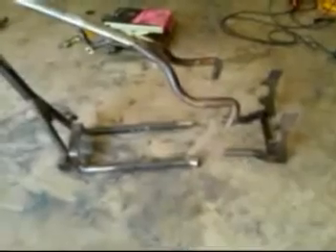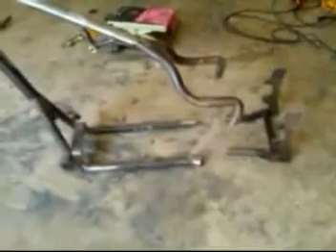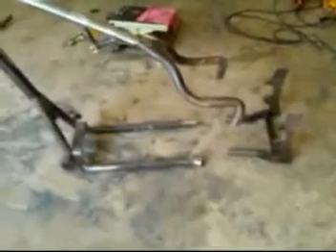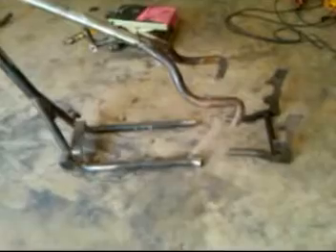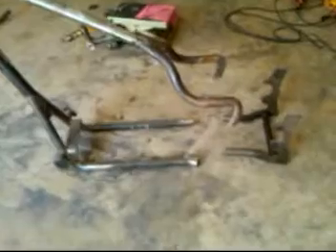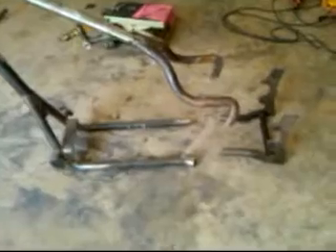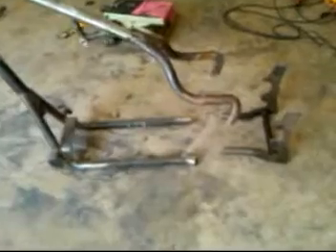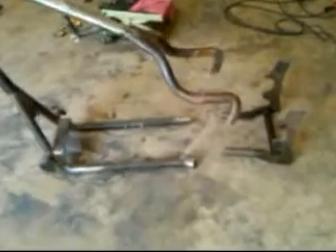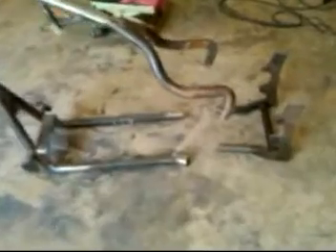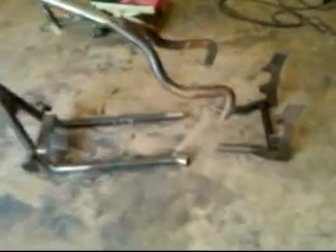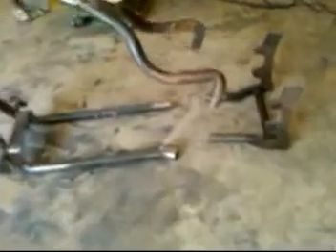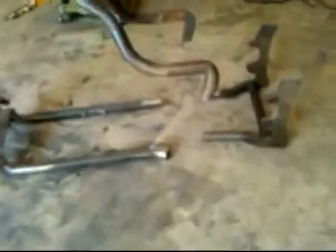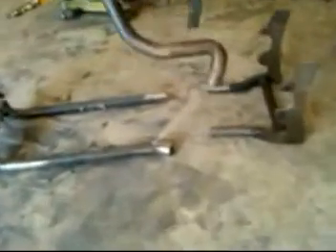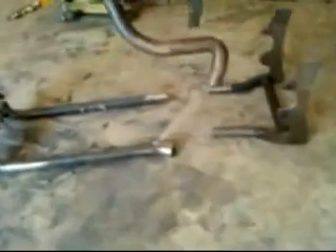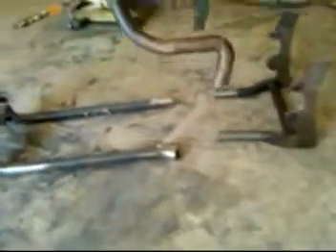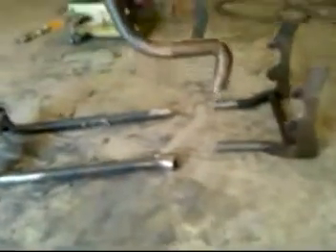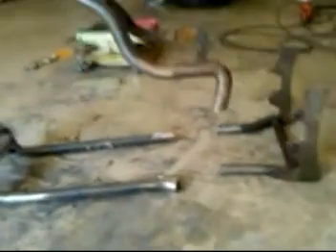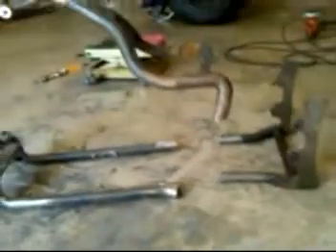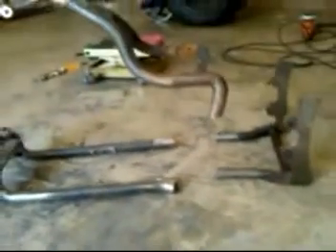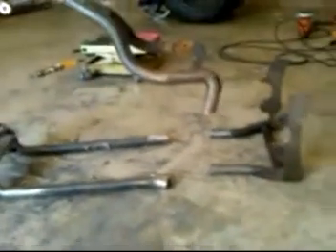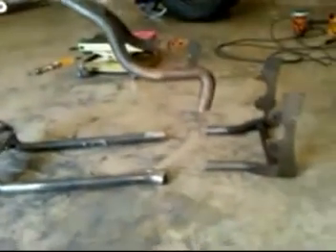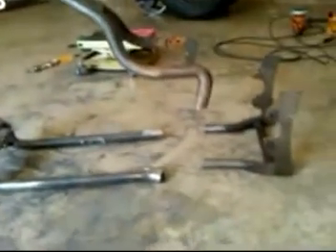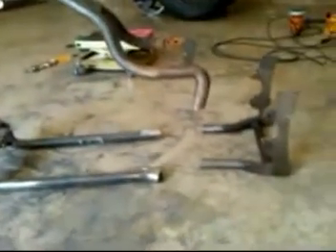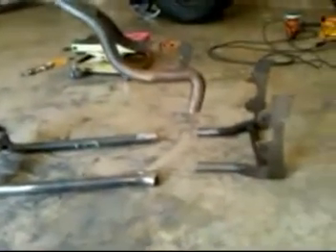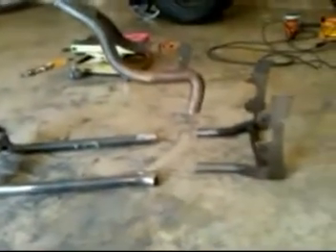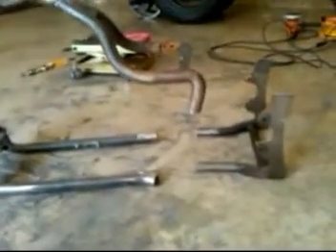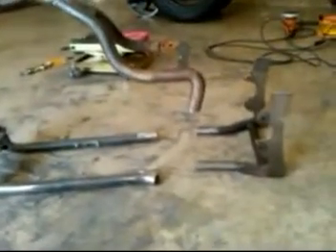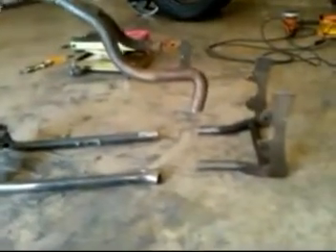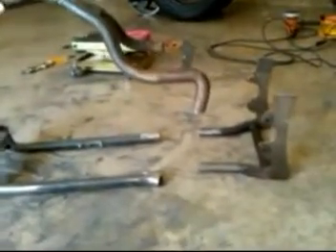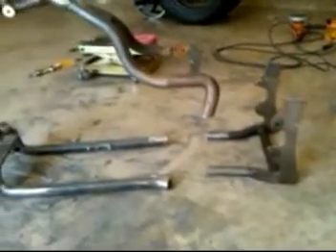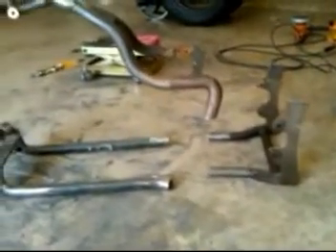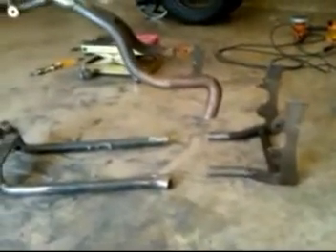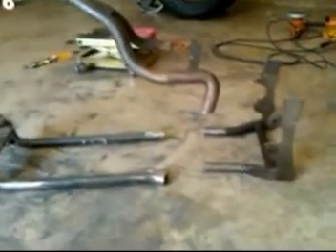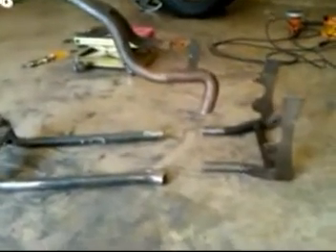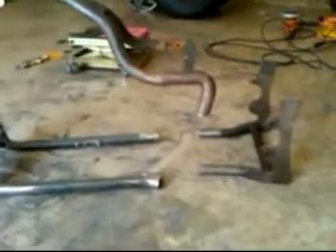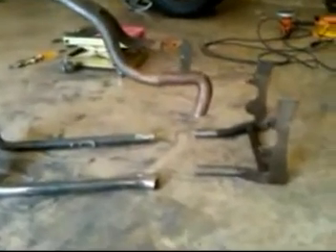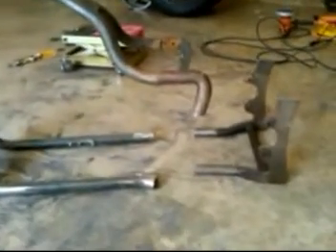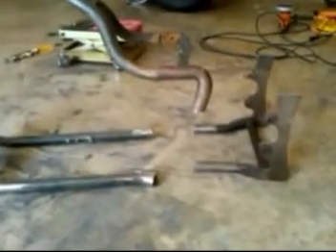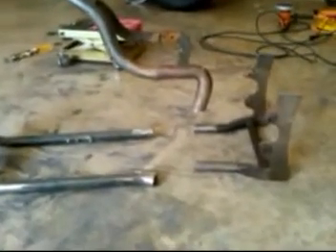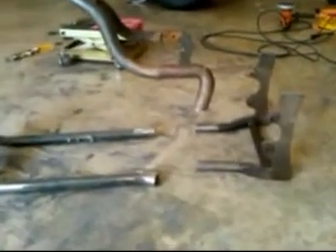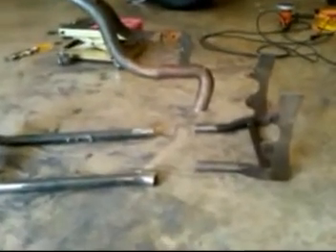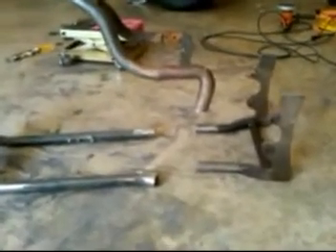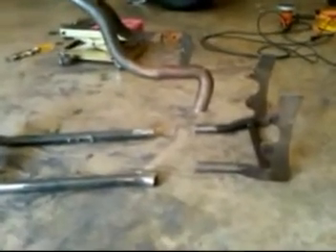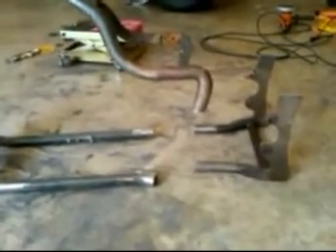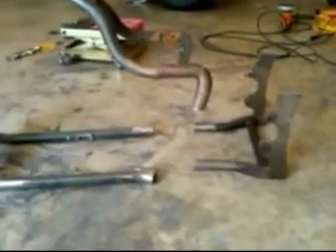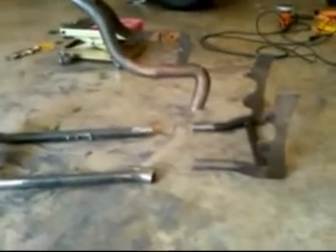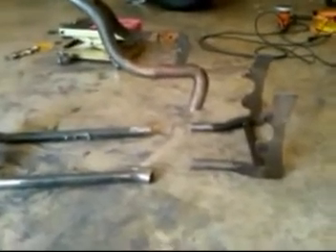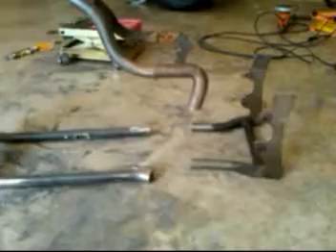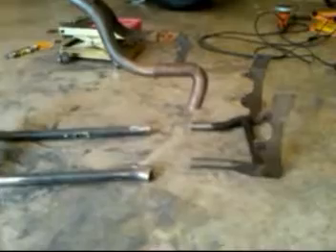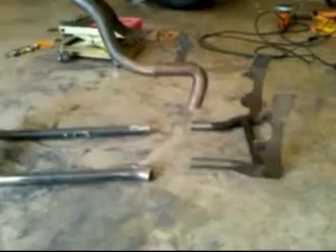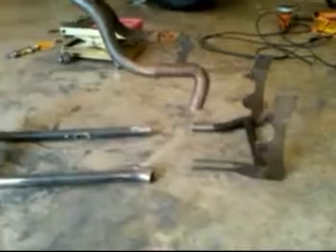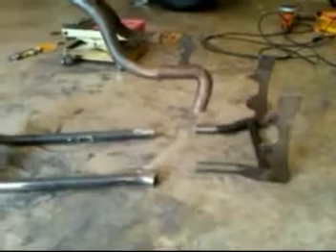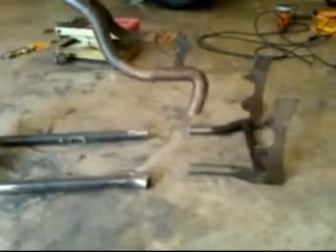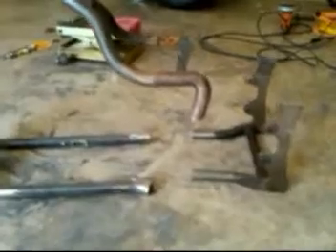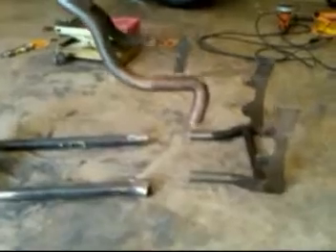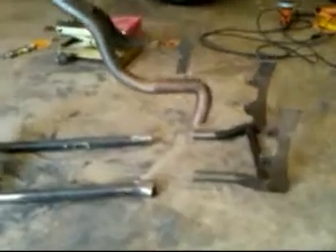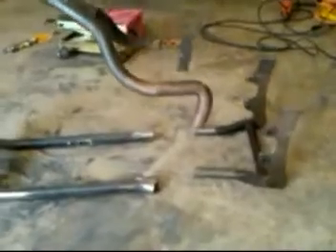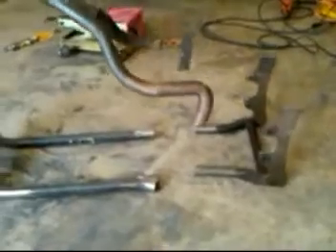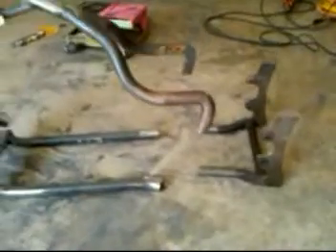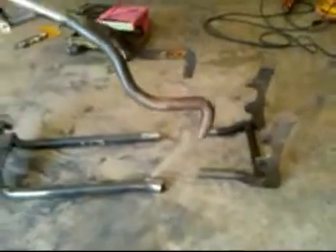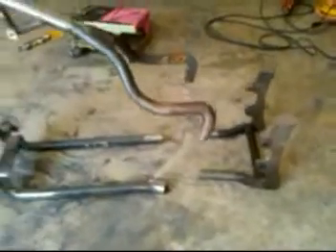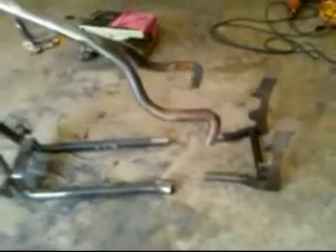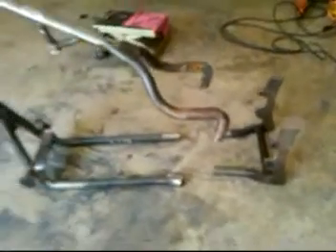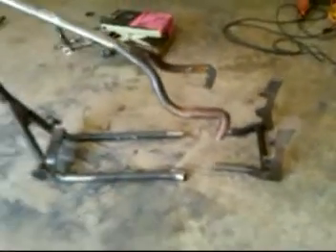Back end. I'm putting it on this frame. The back end is American Iron Horse. The frame is Rucker.